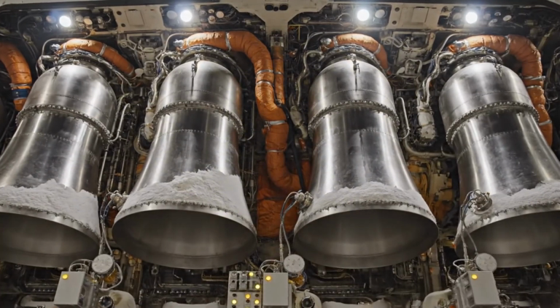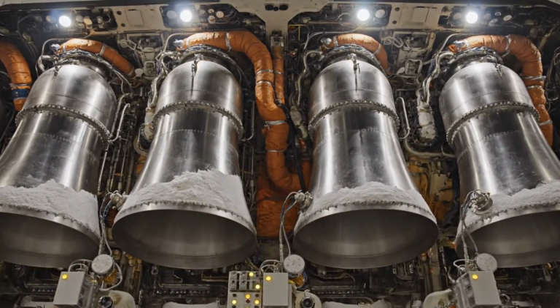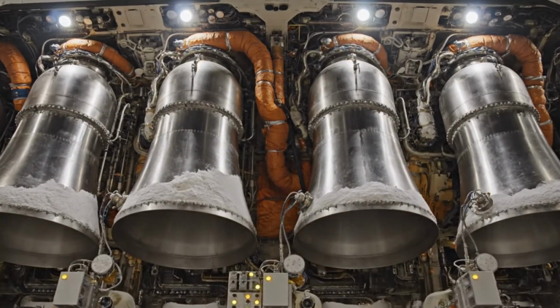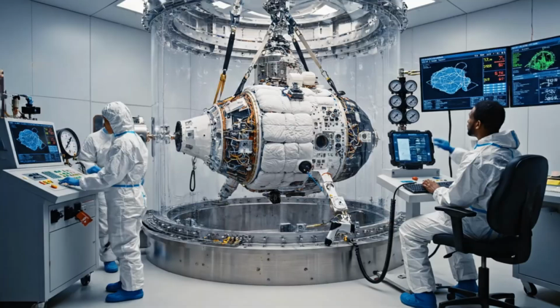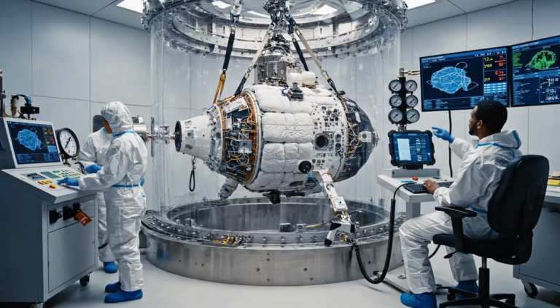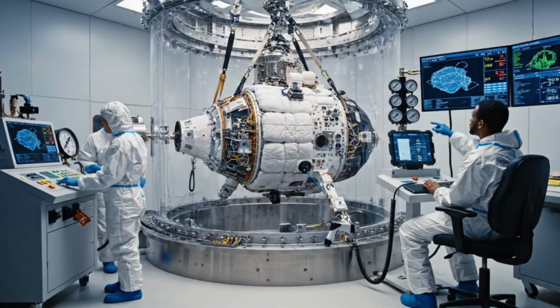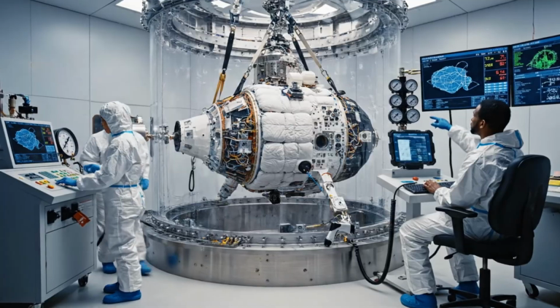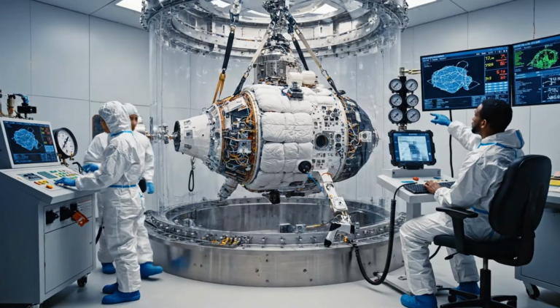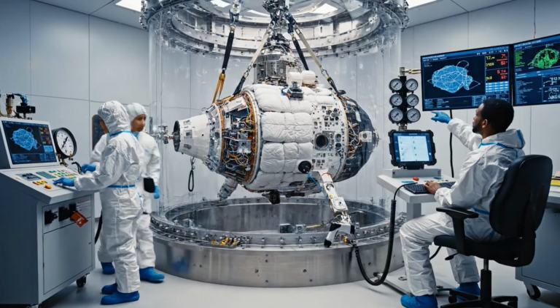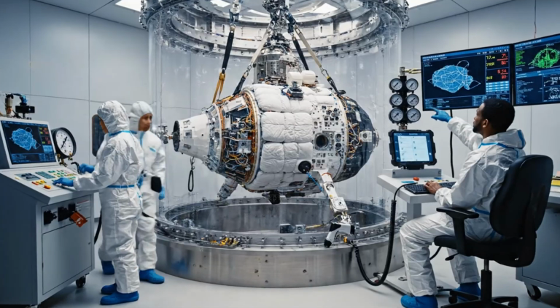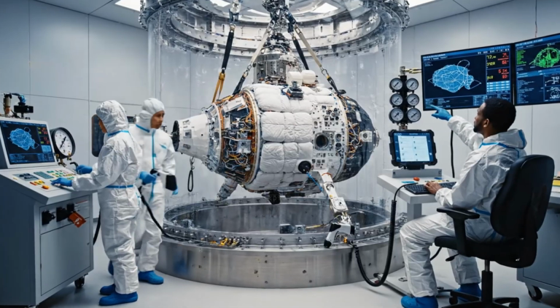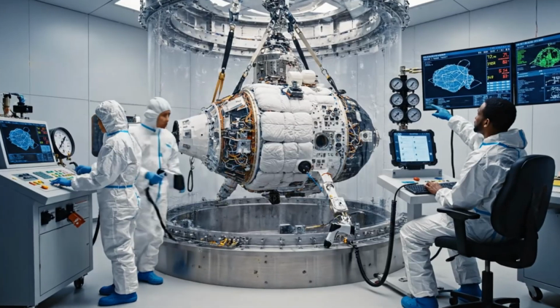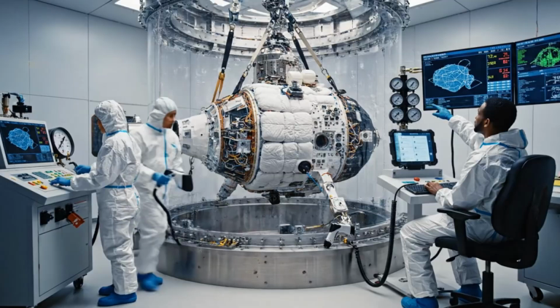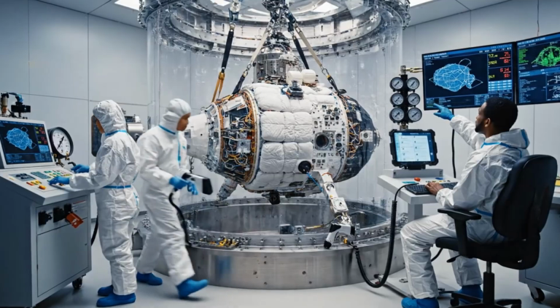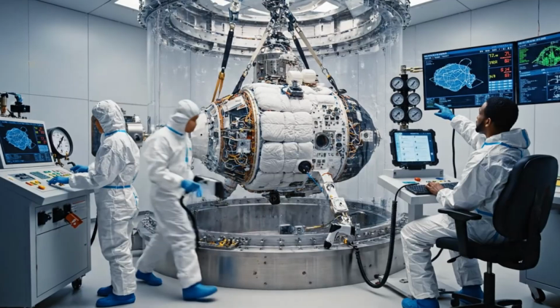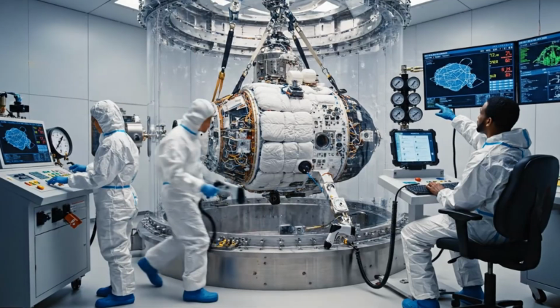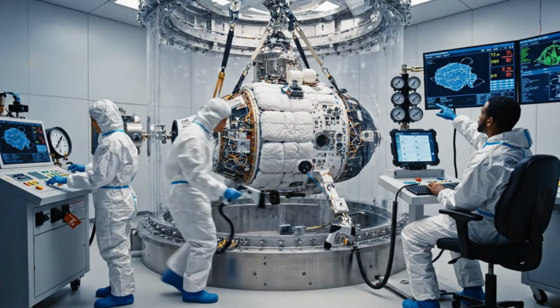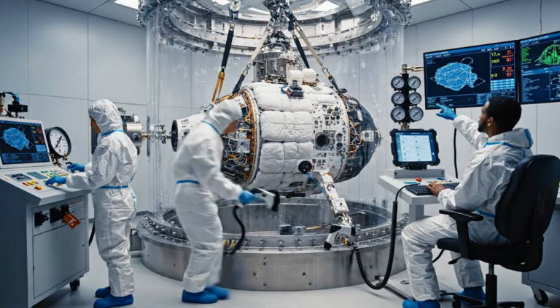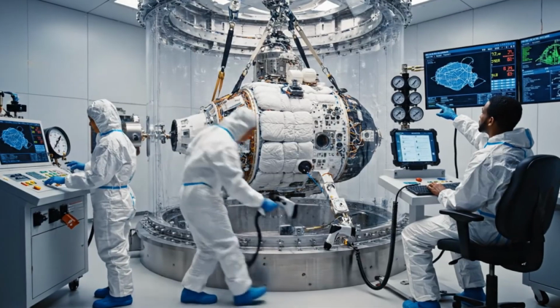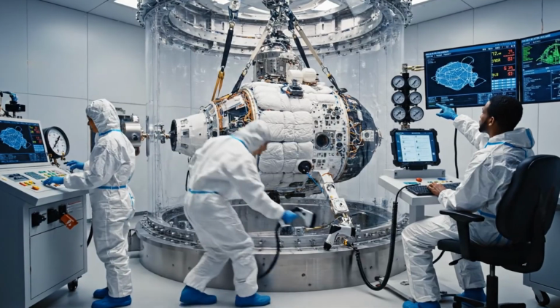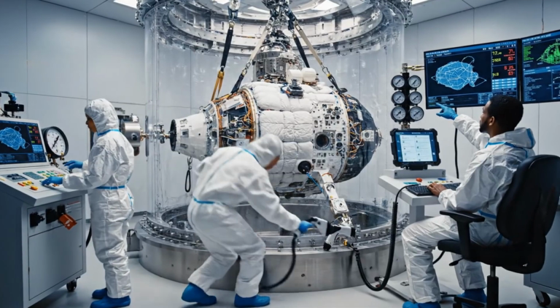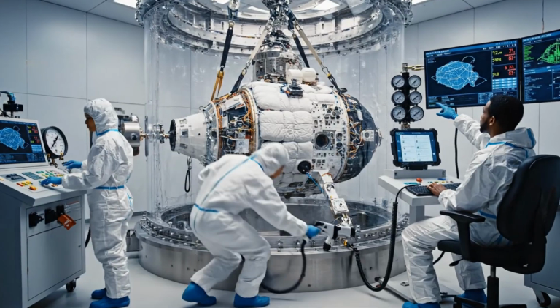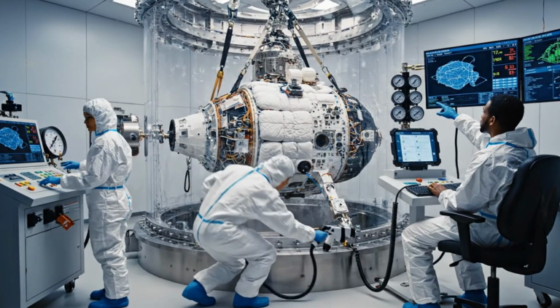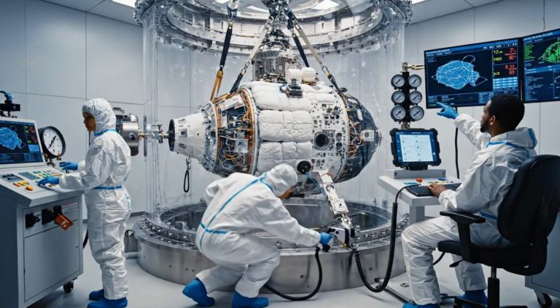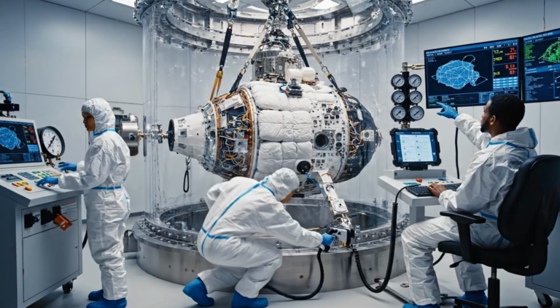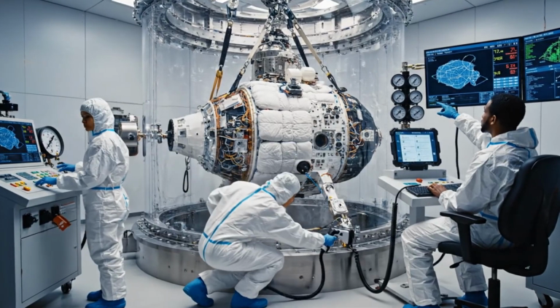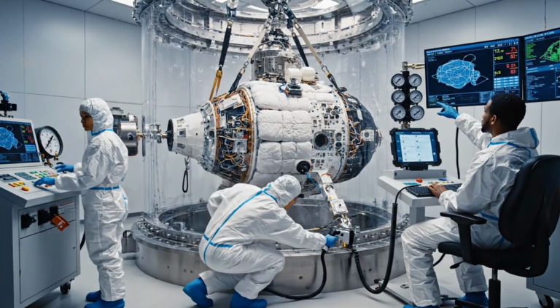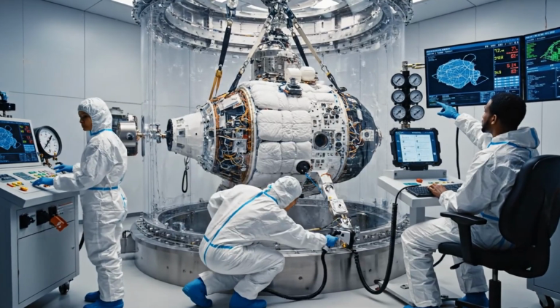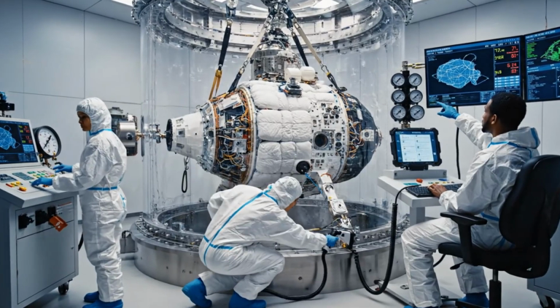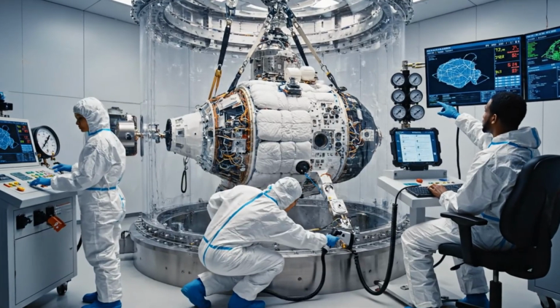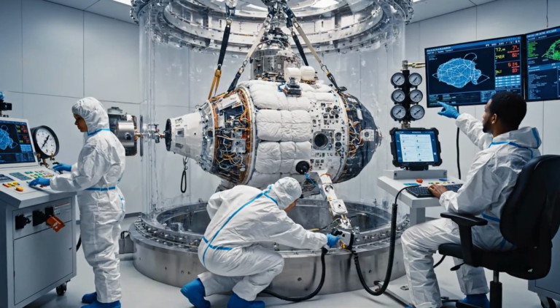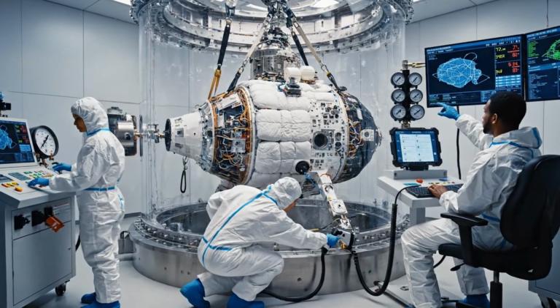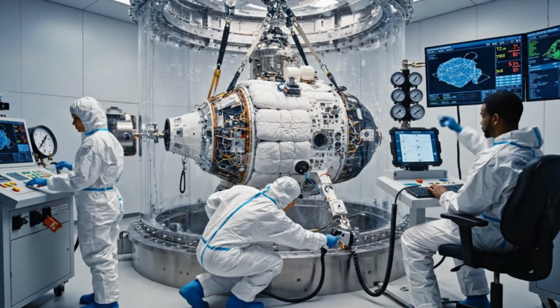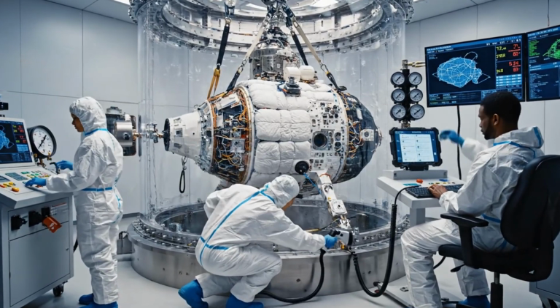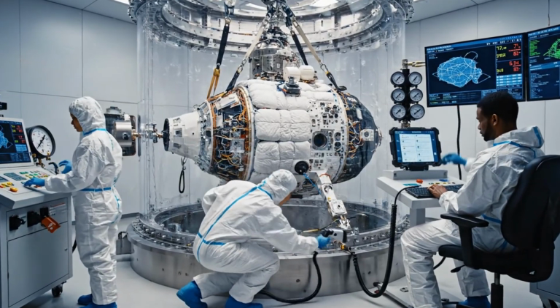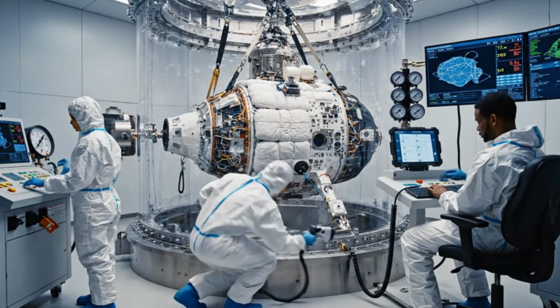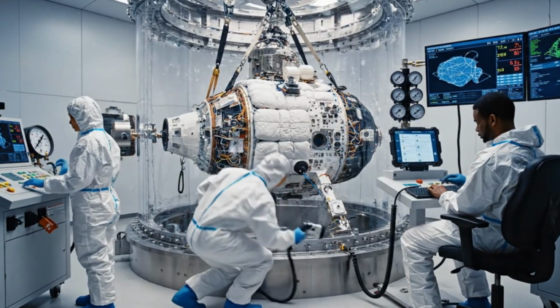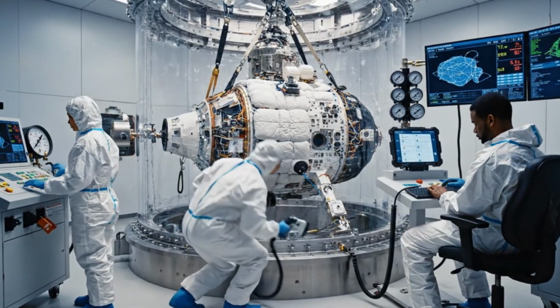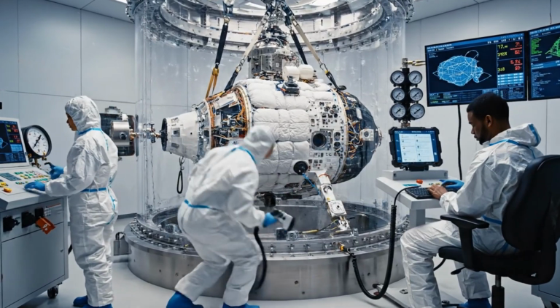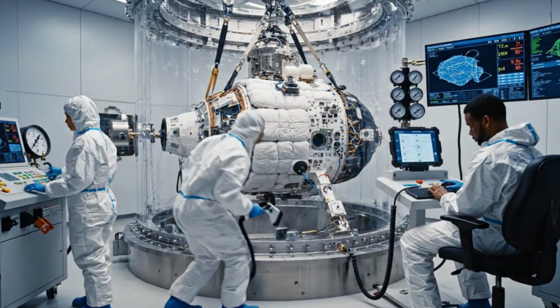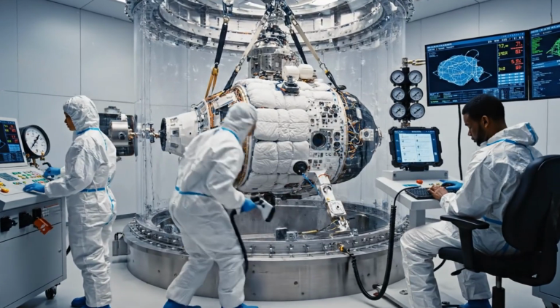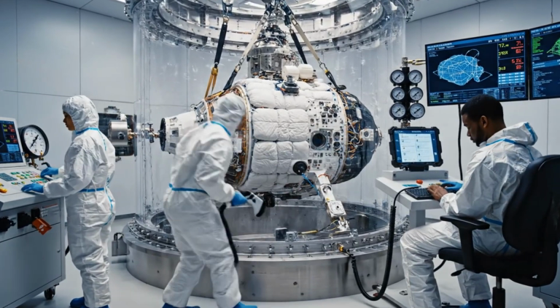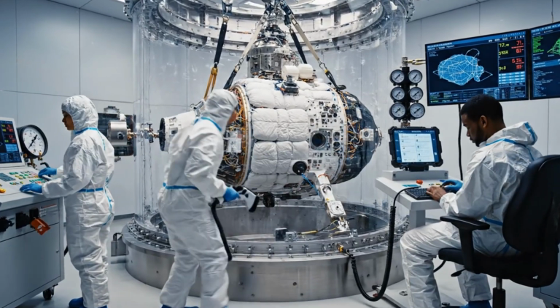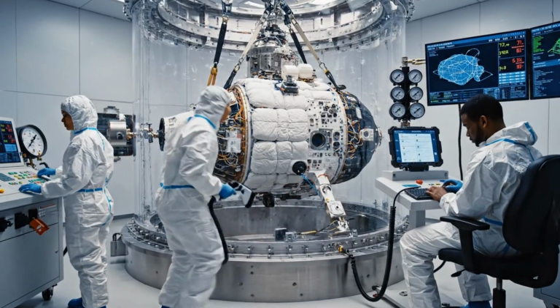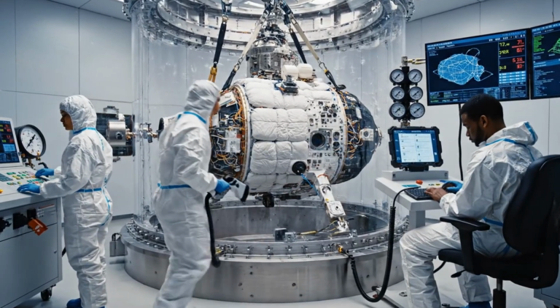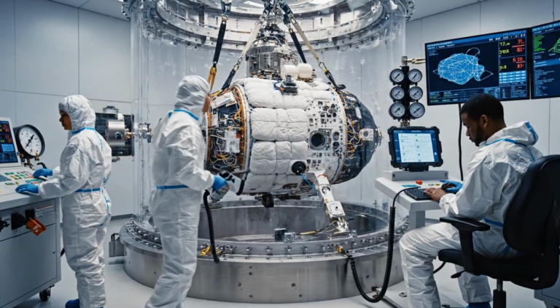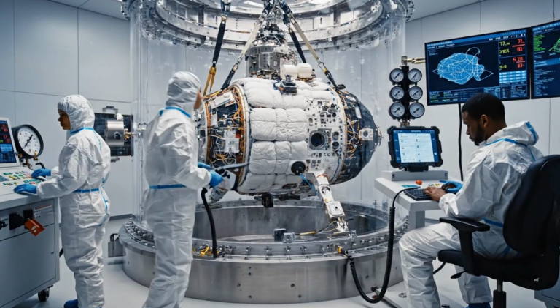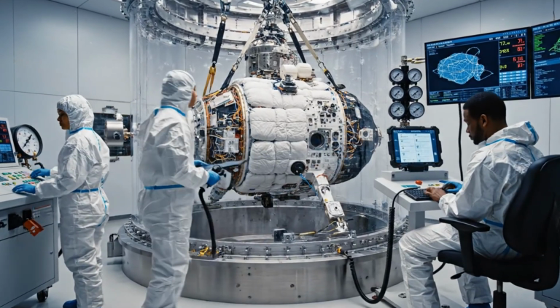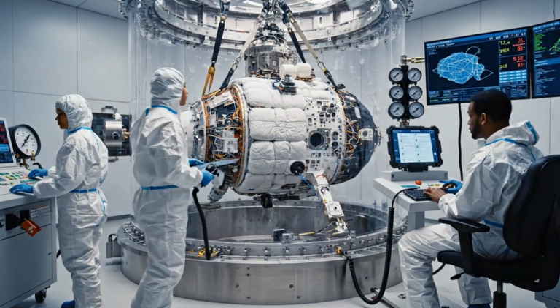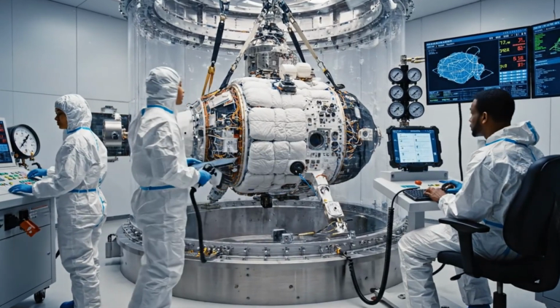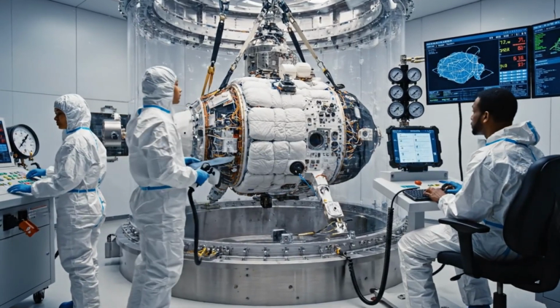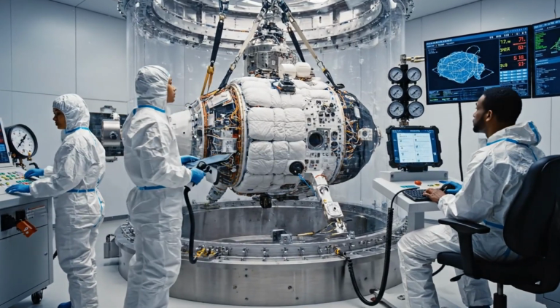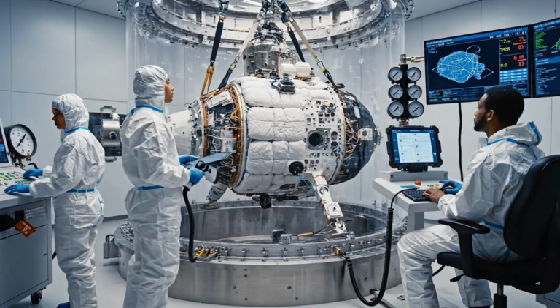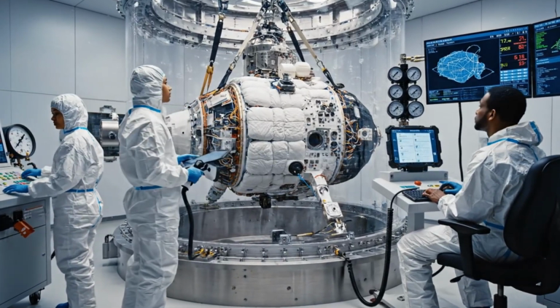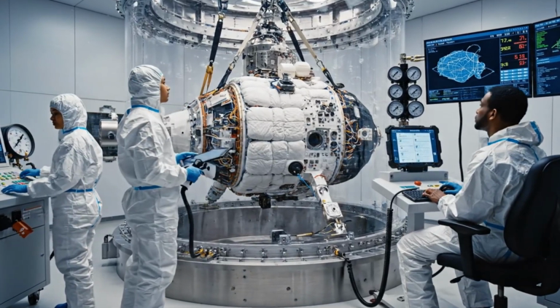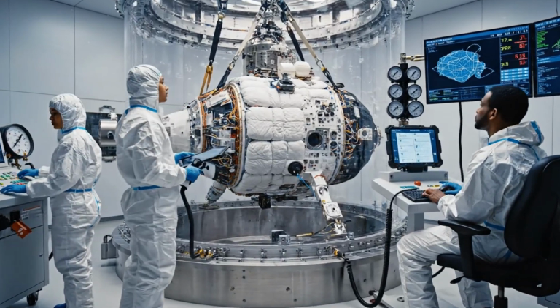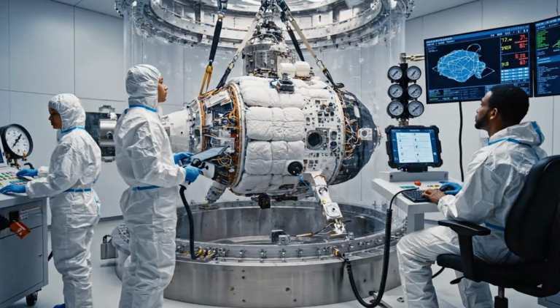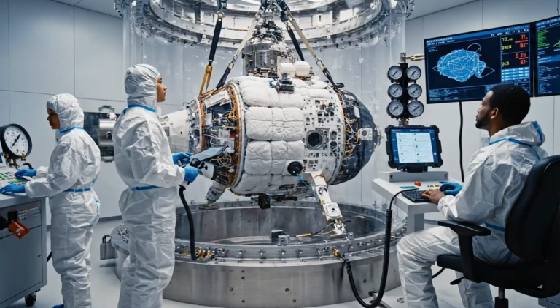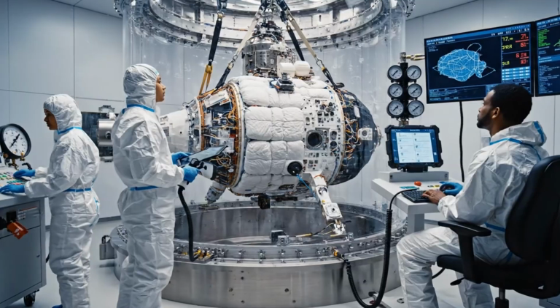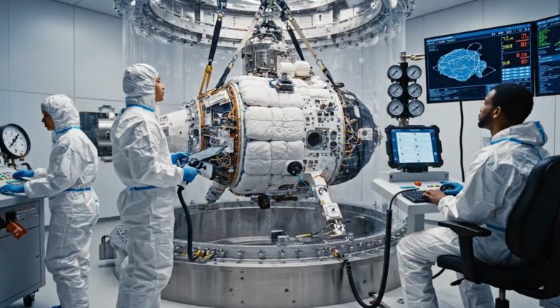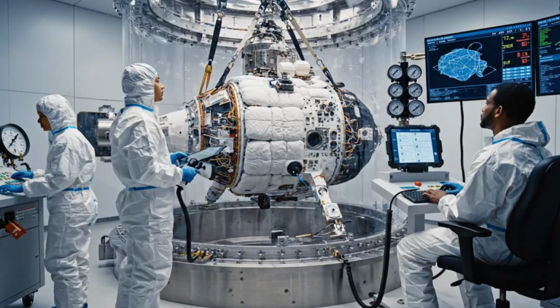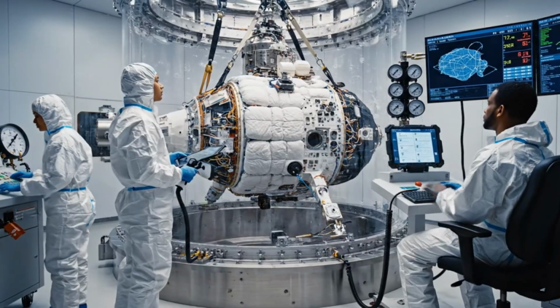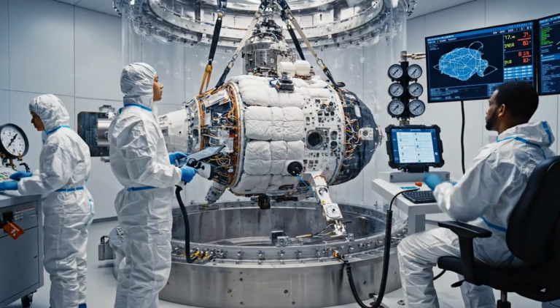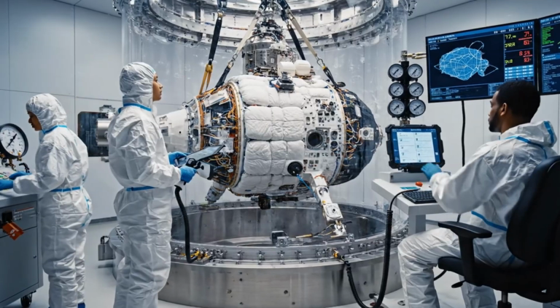Are you getting anything on the sniffer probe? Negative, still clear along the main seal. All right, let's maintain current pressure and continue monitoring the gauges.